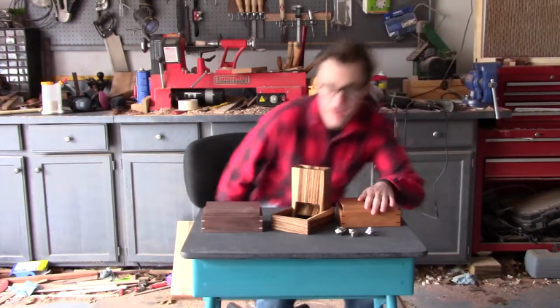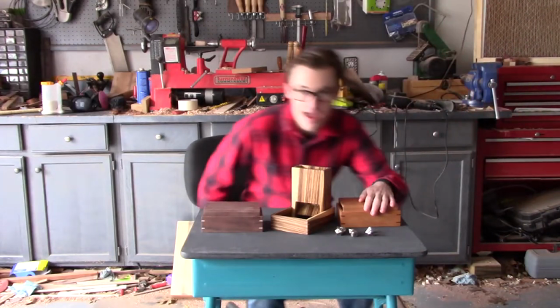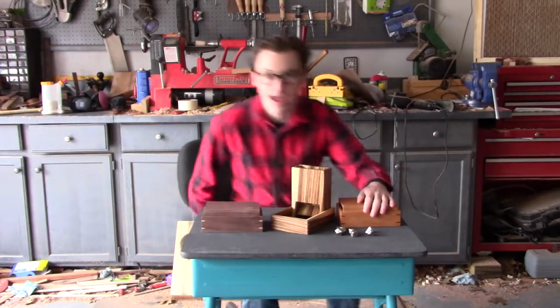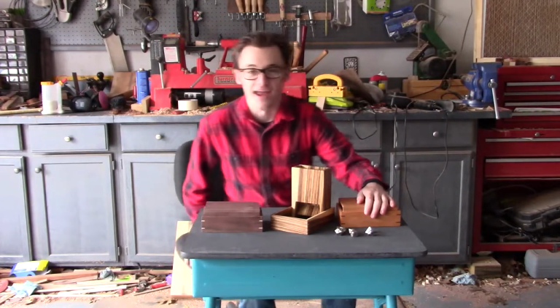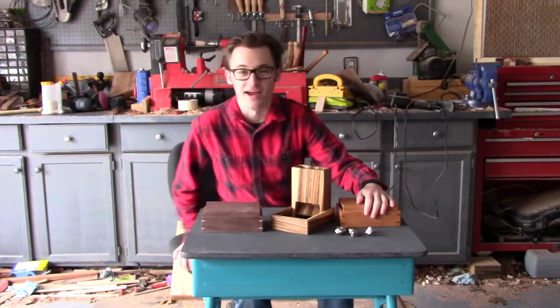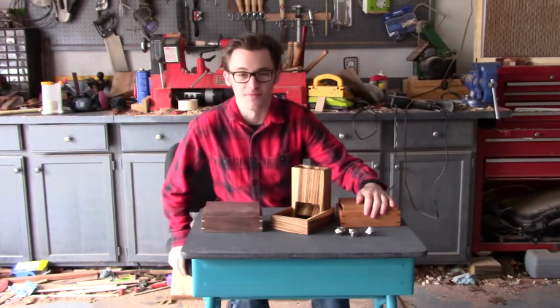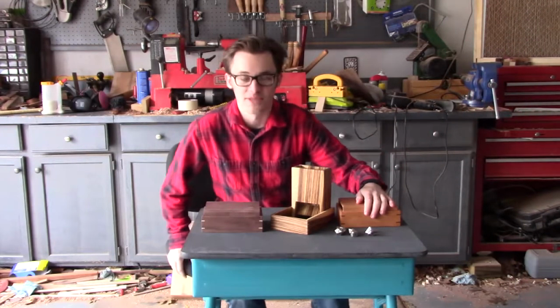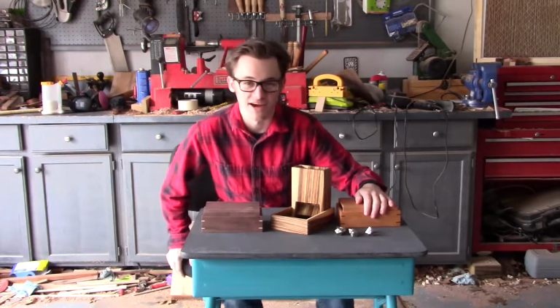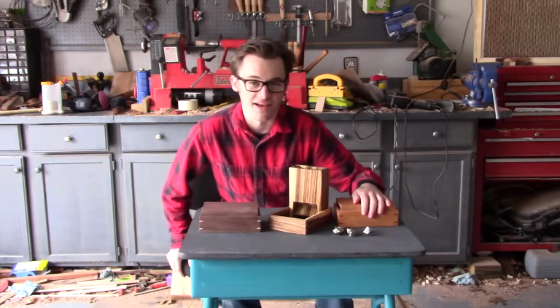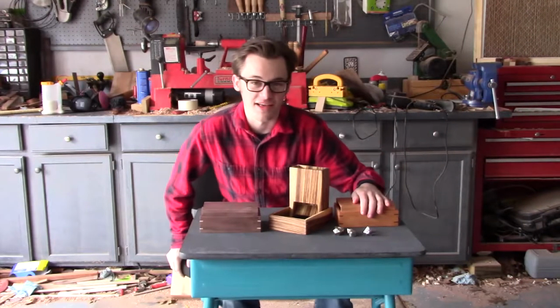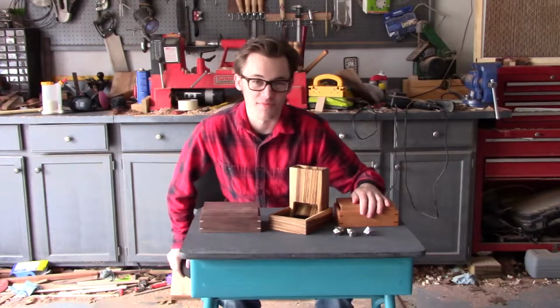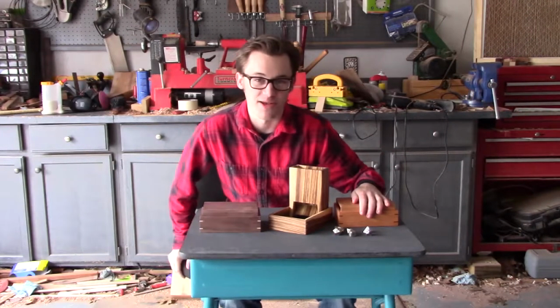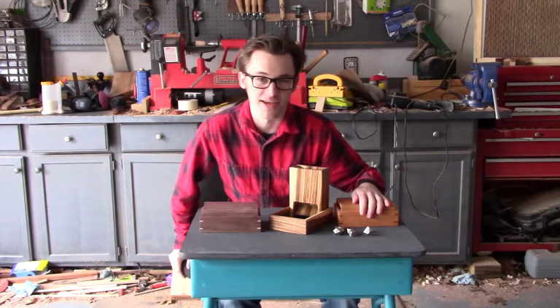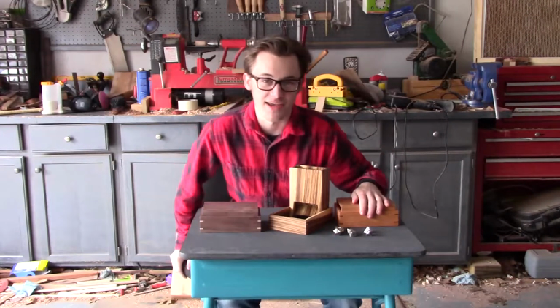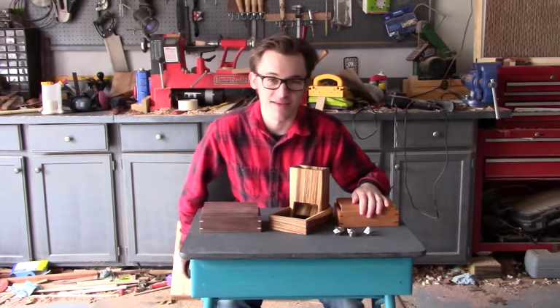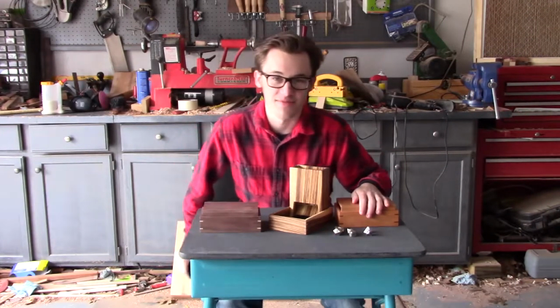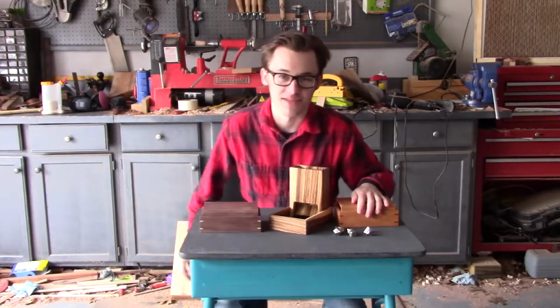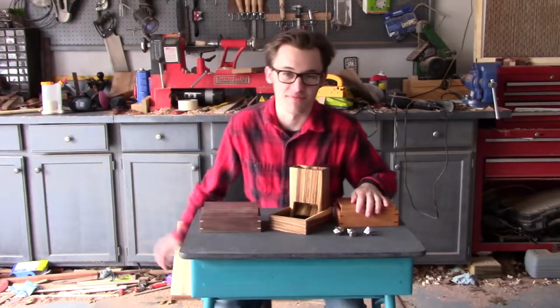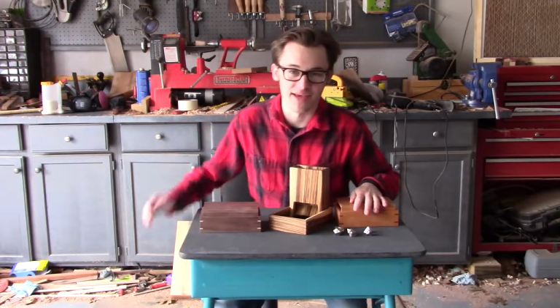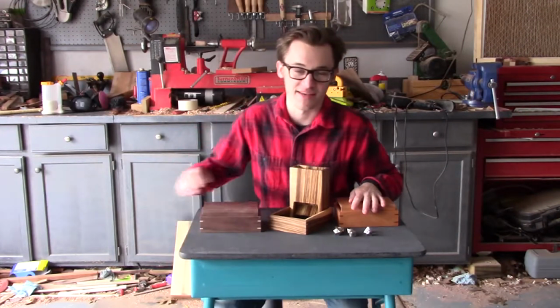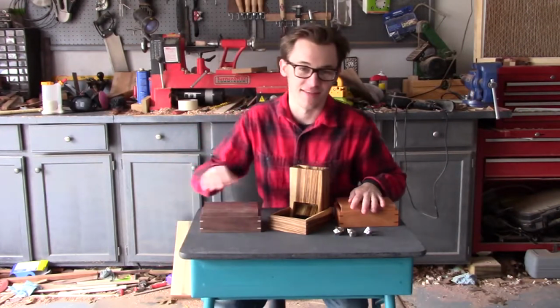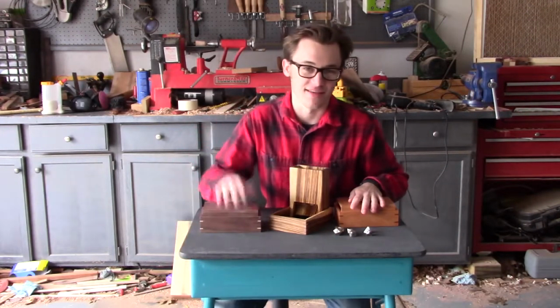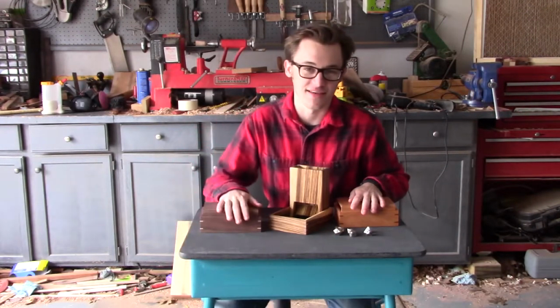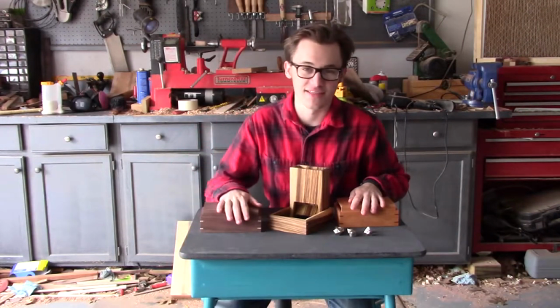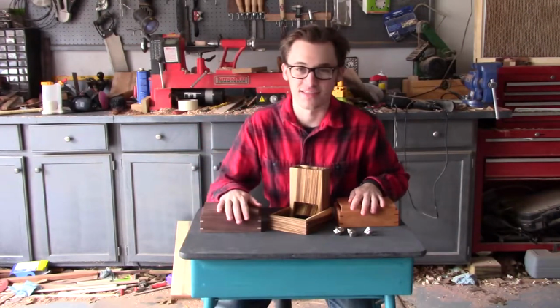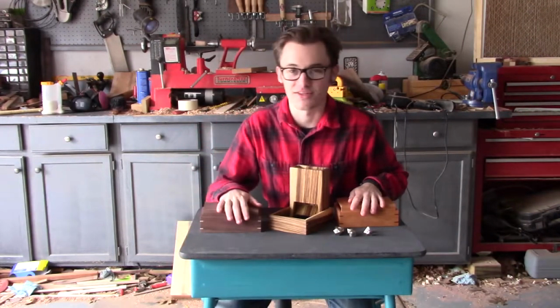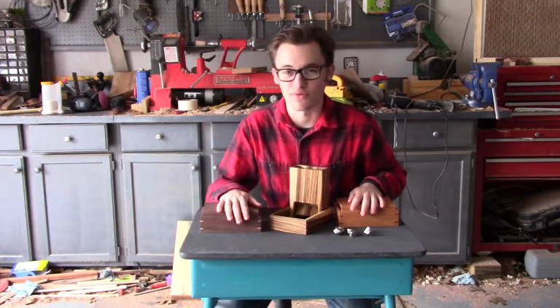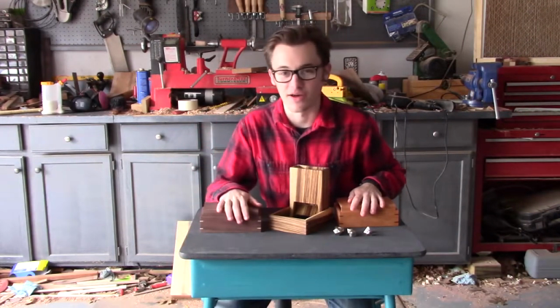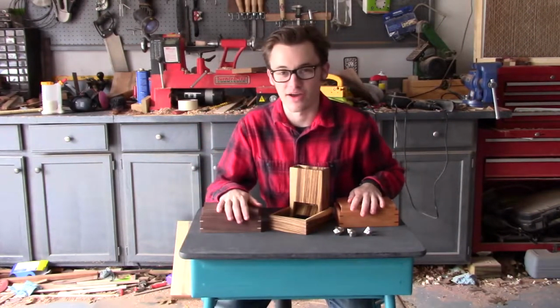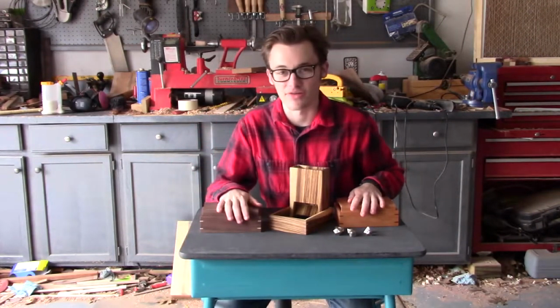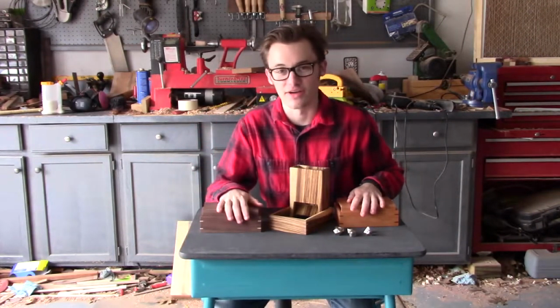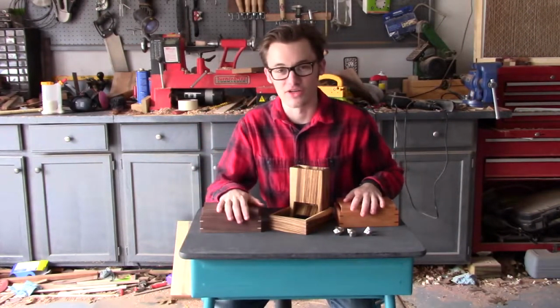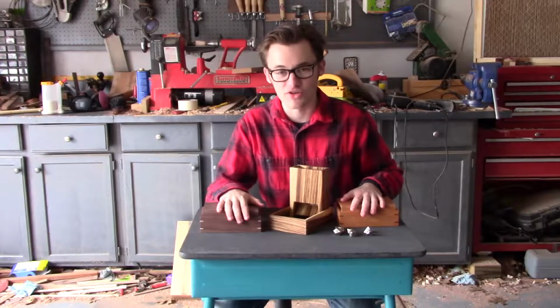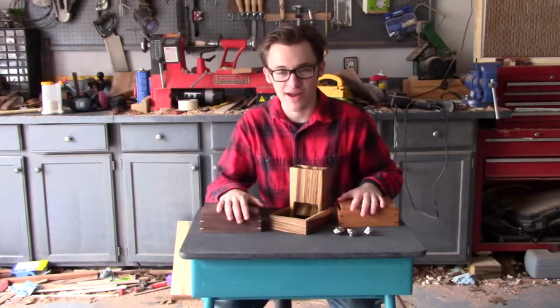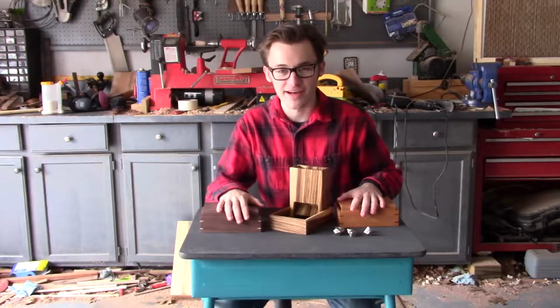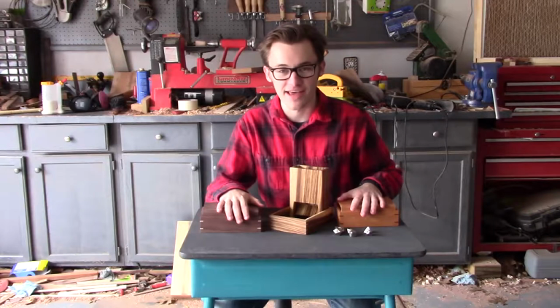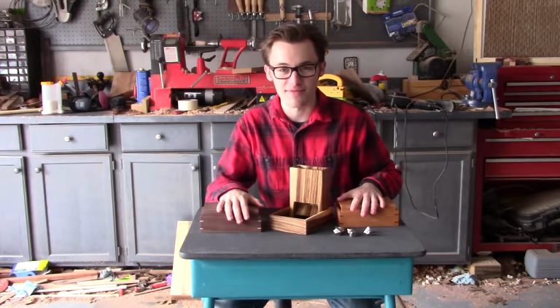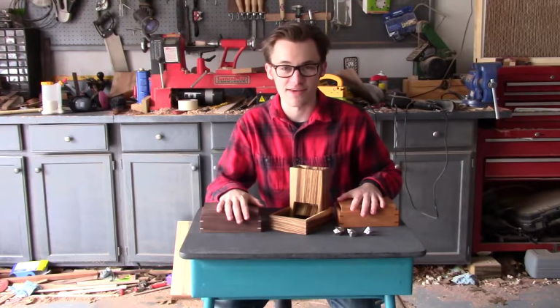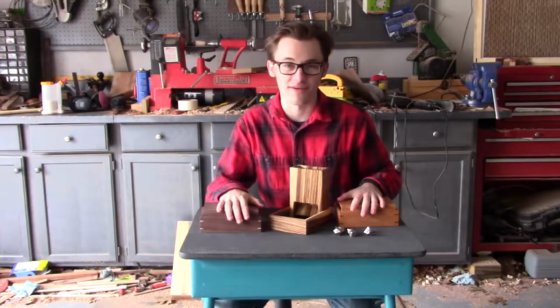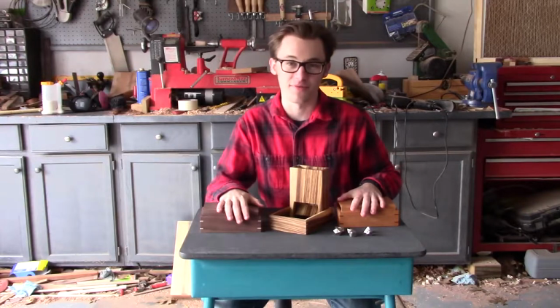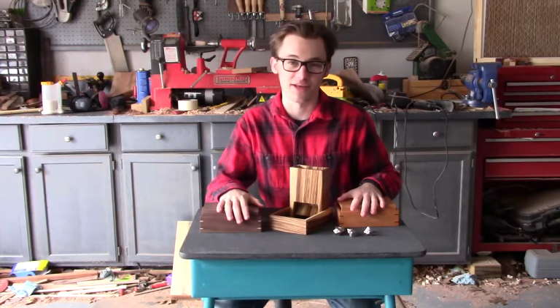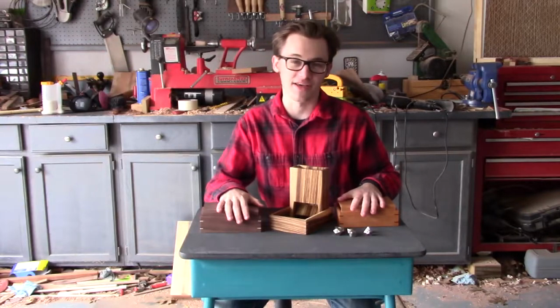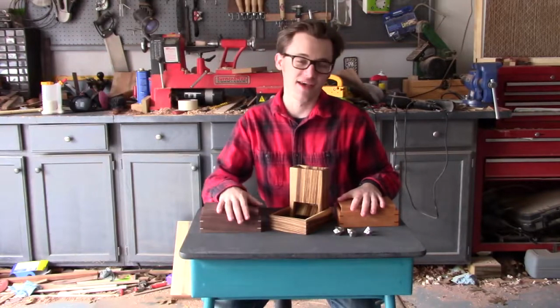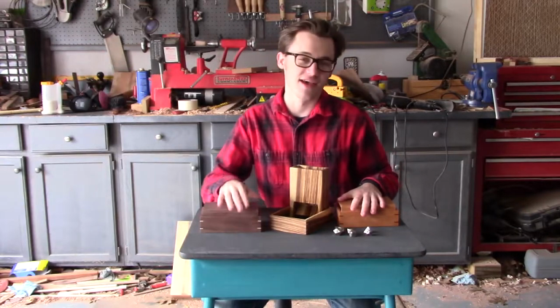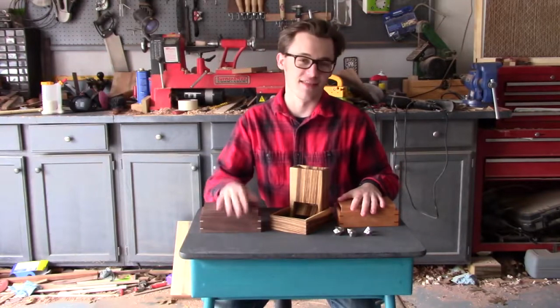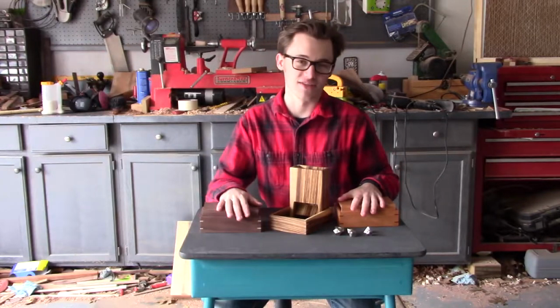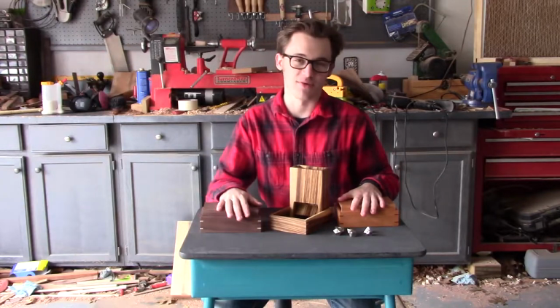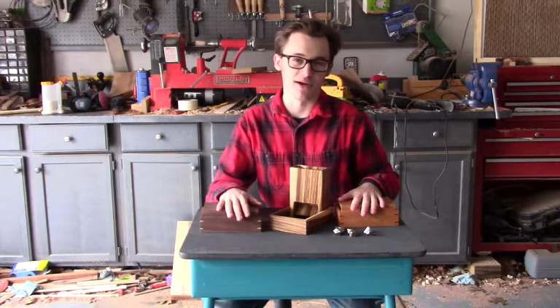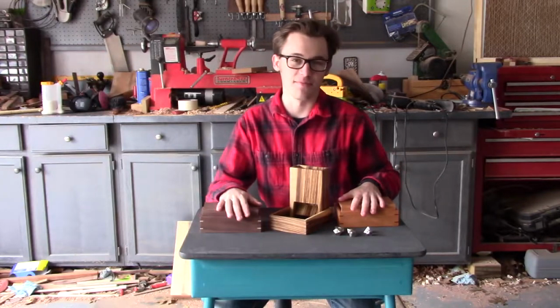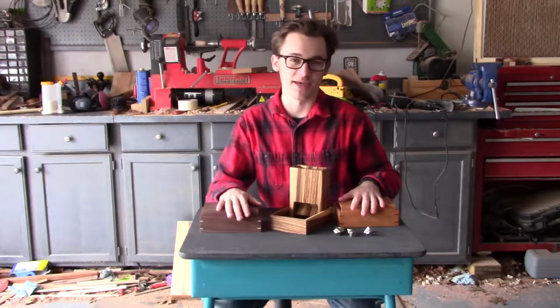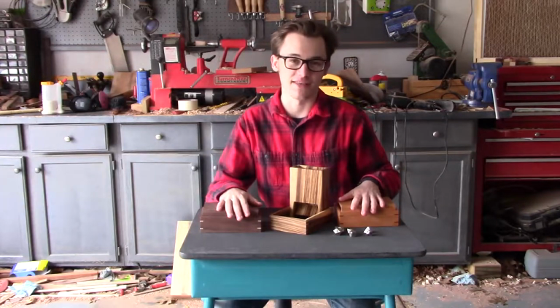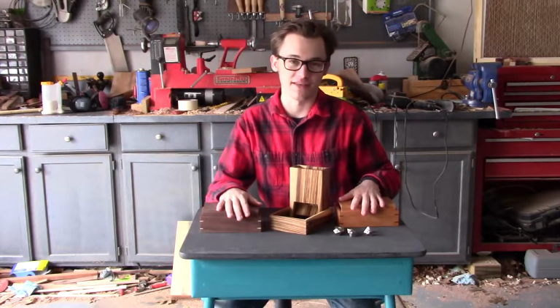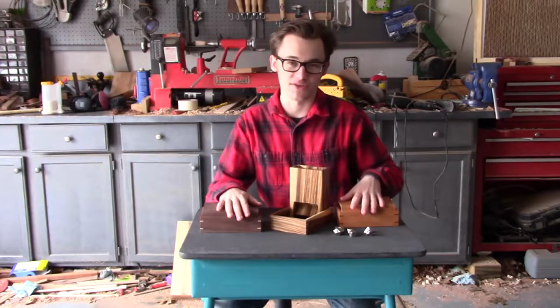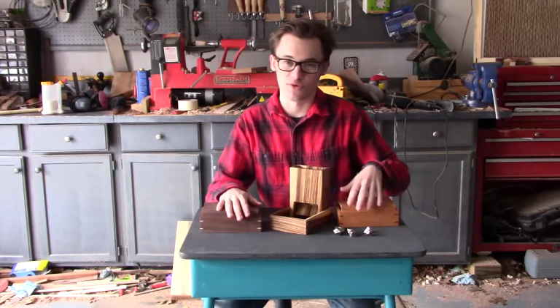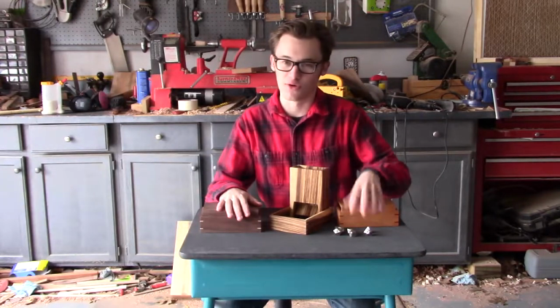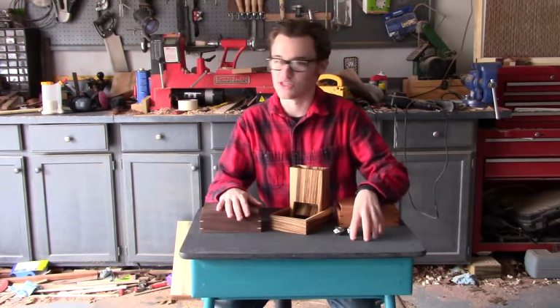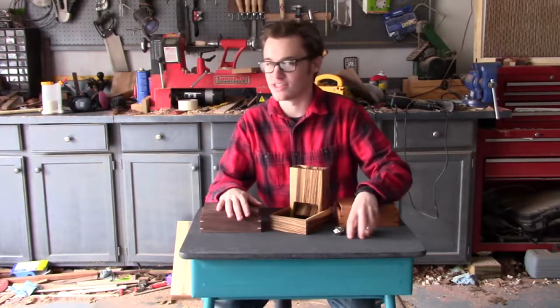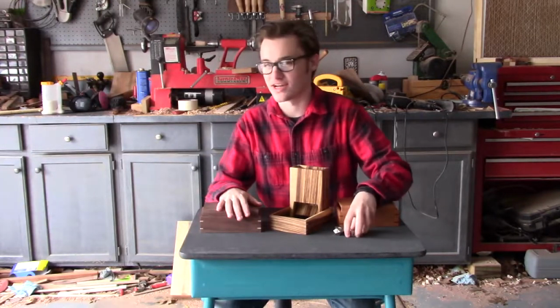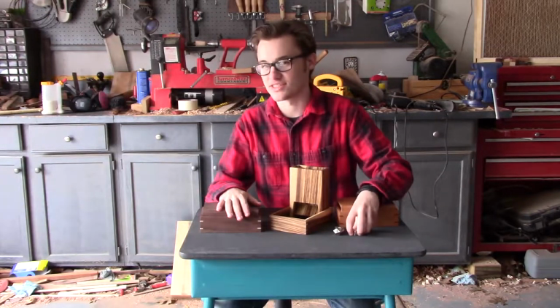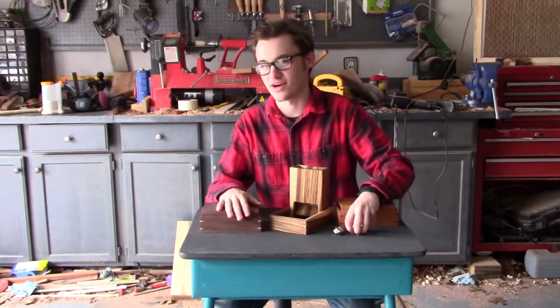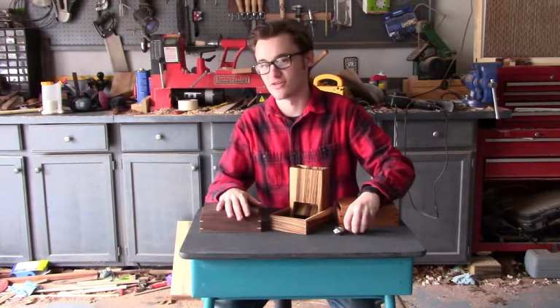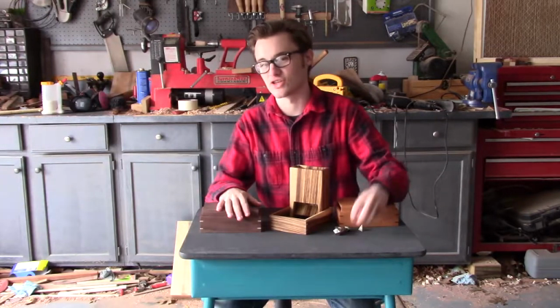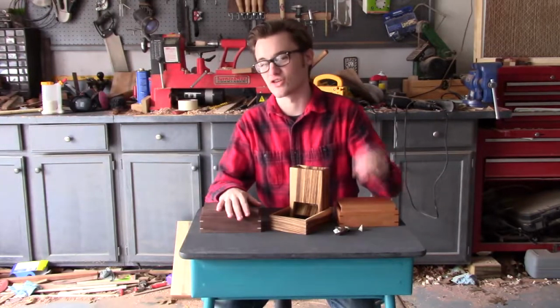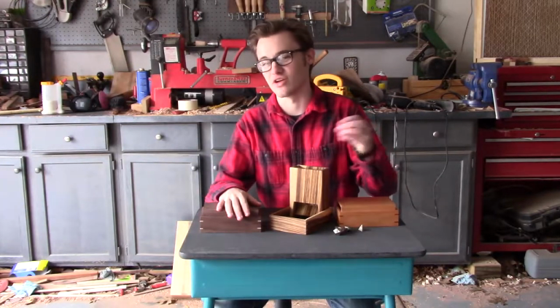Hey, I'm Ty. I like playing games and making things. That's why I created Dryad Gaming Company, and that's why I'm making these gorgeous dice towers and trays.